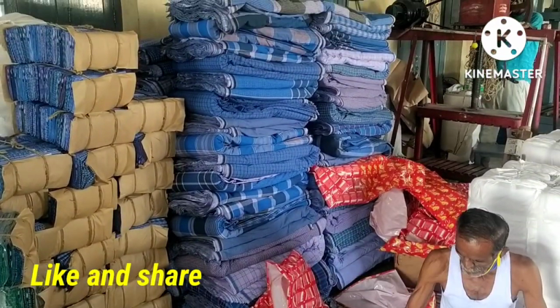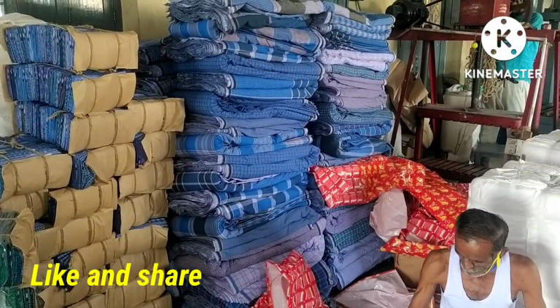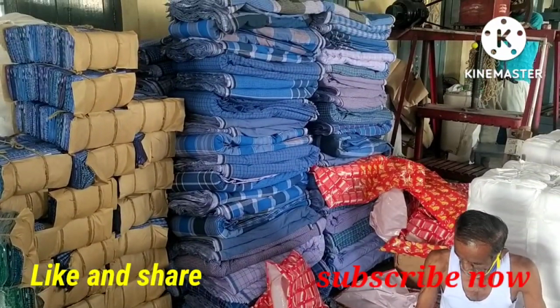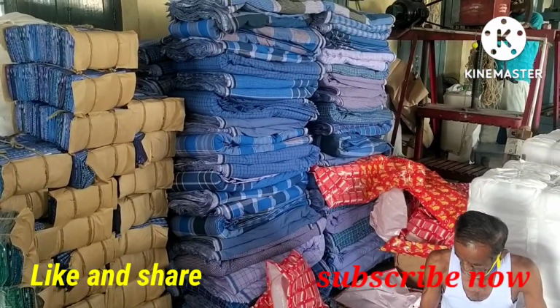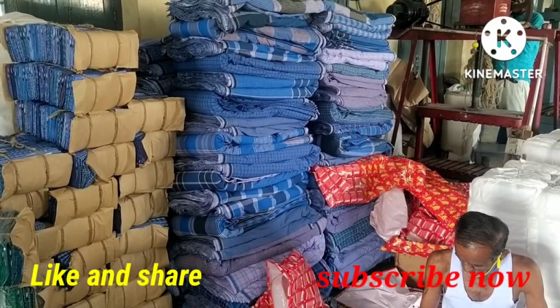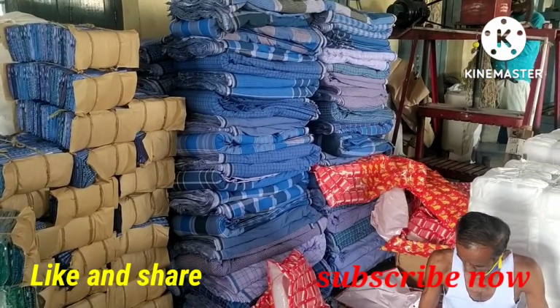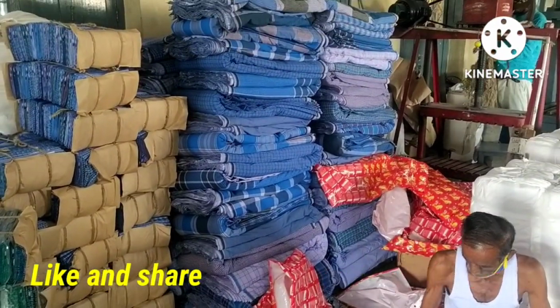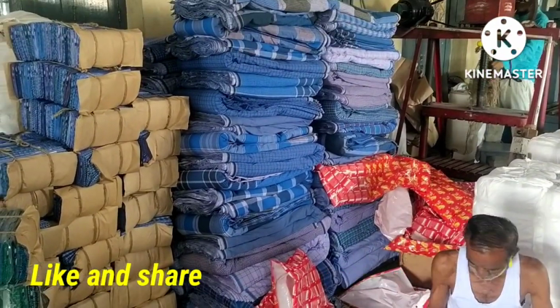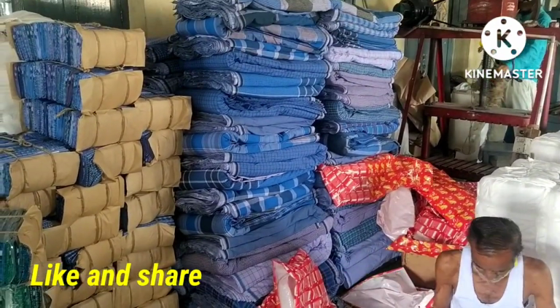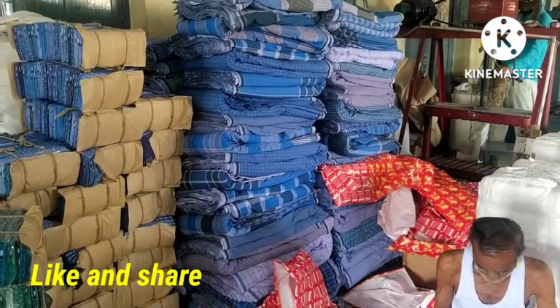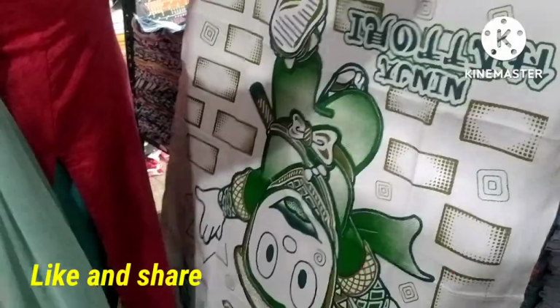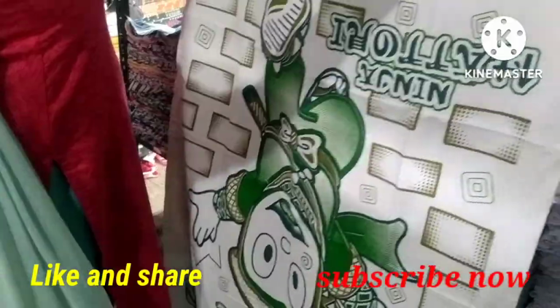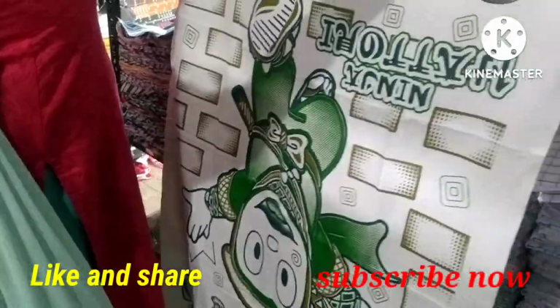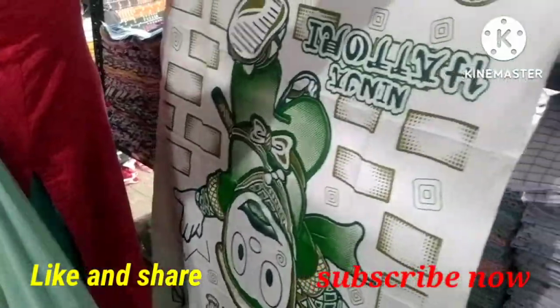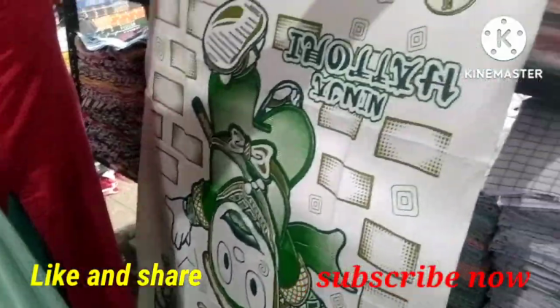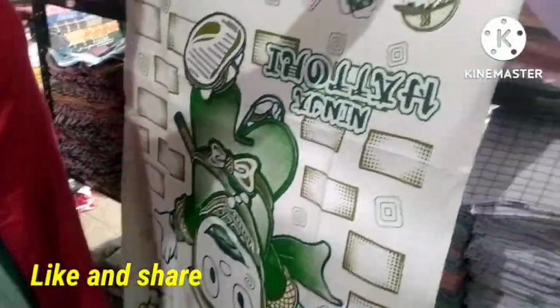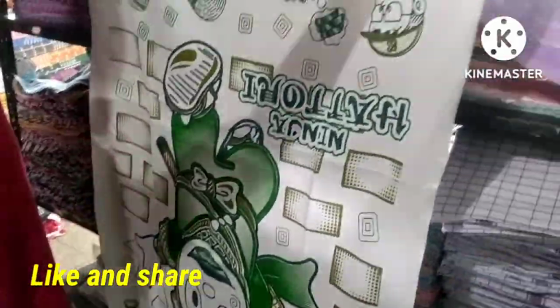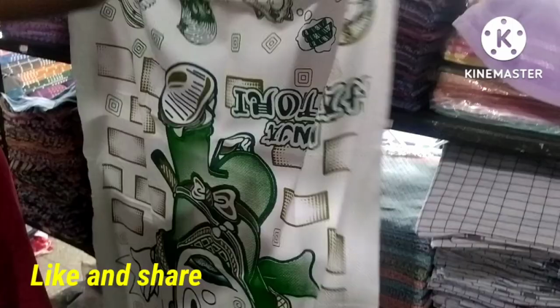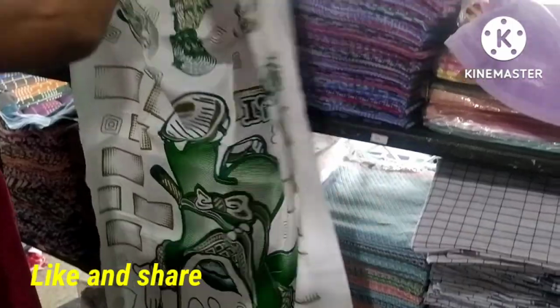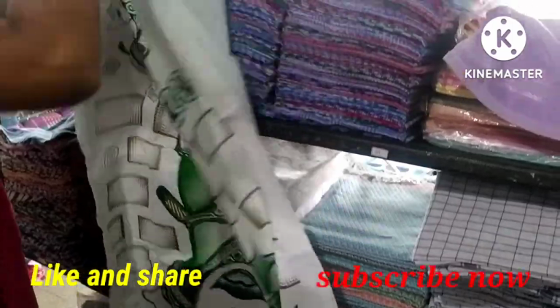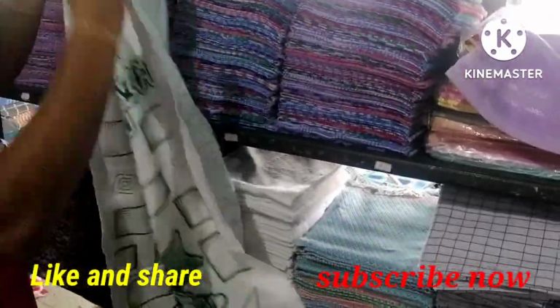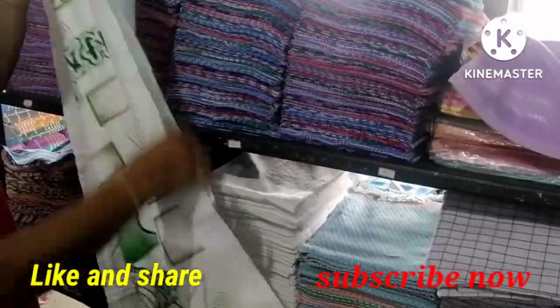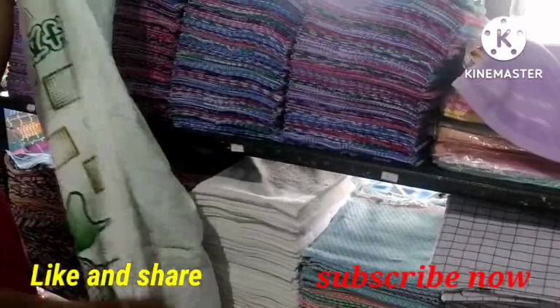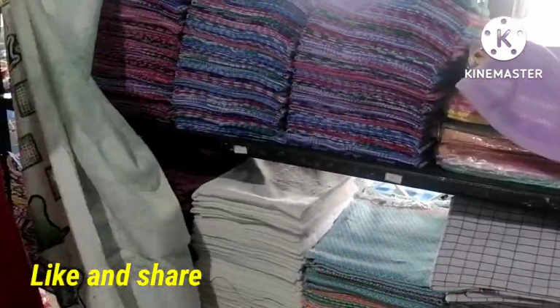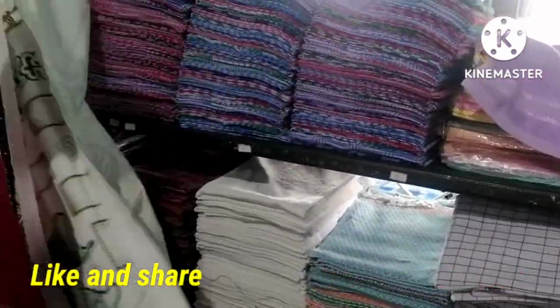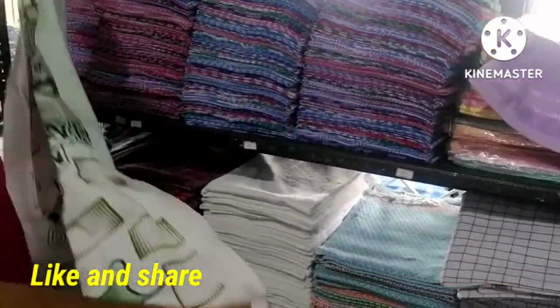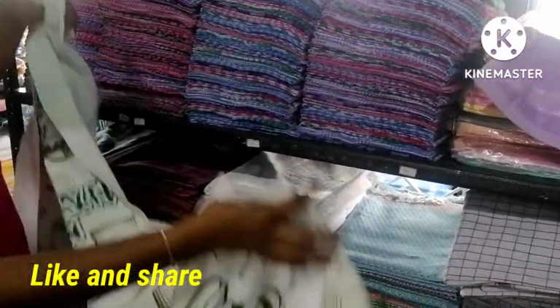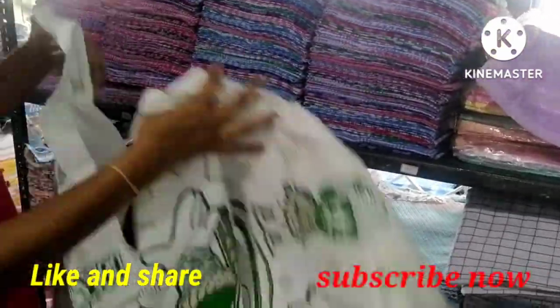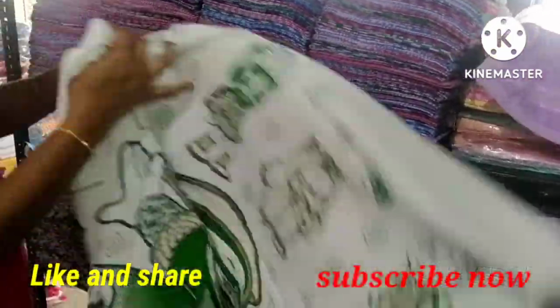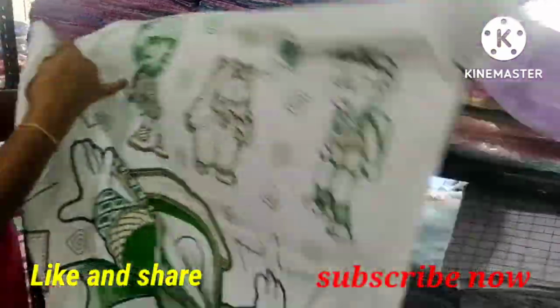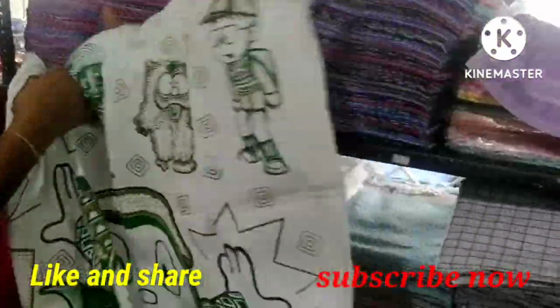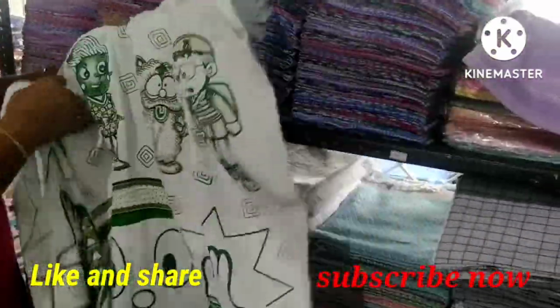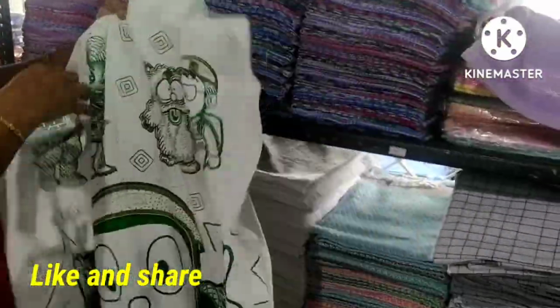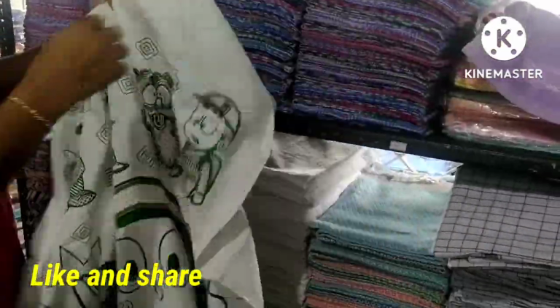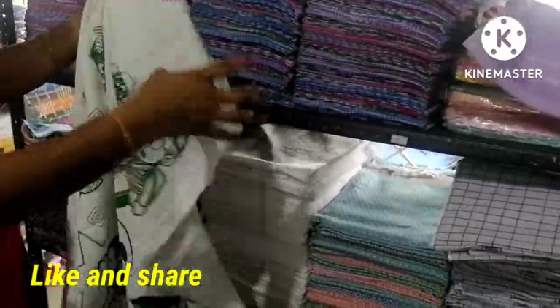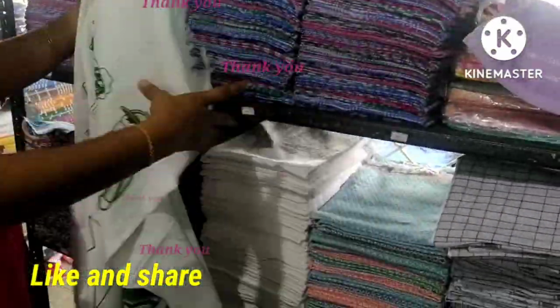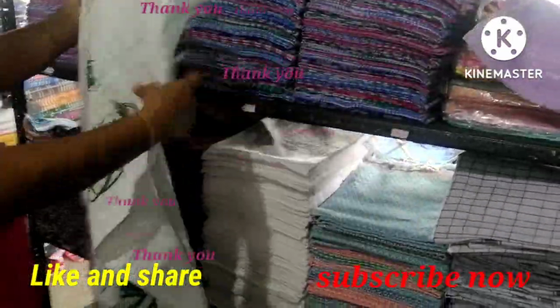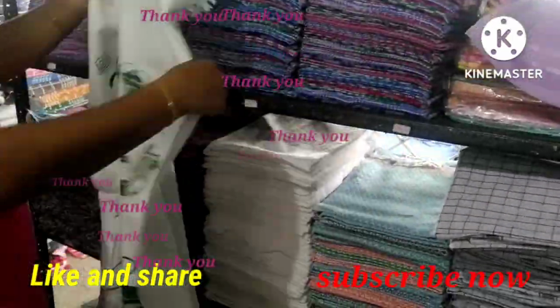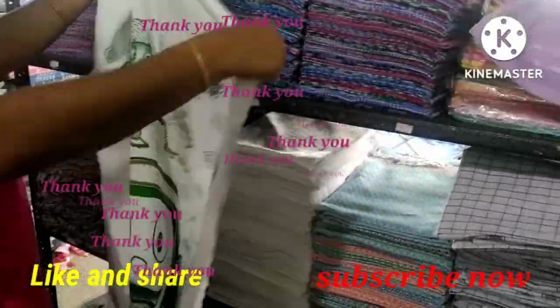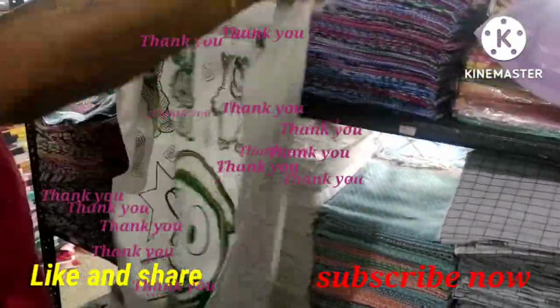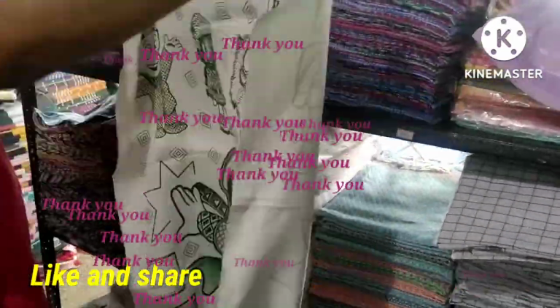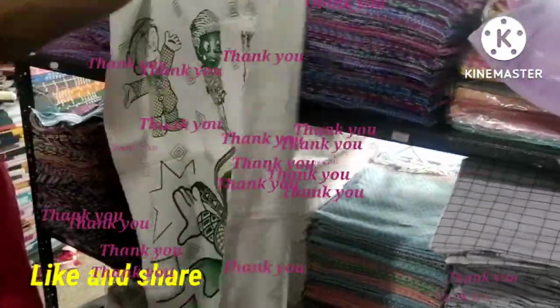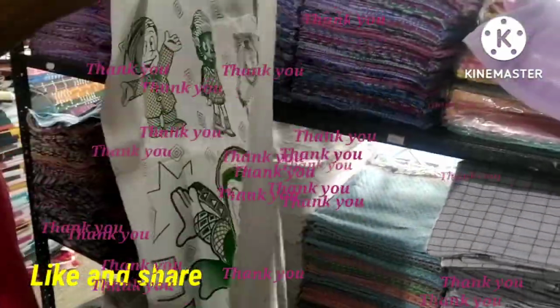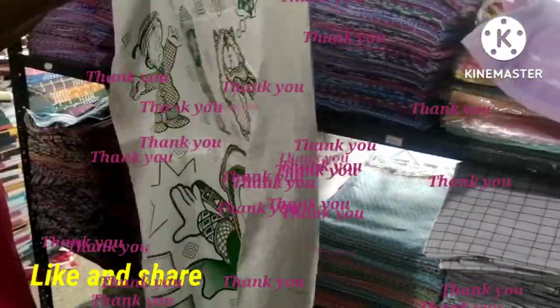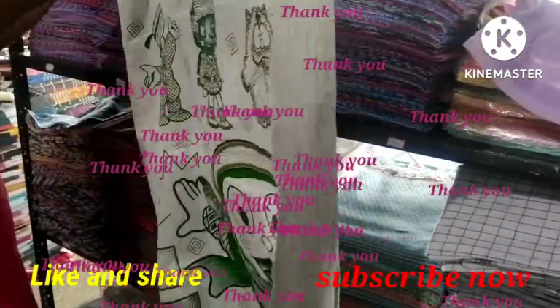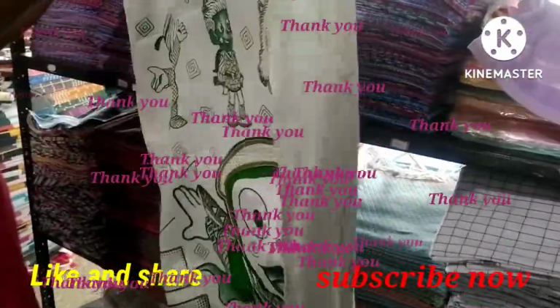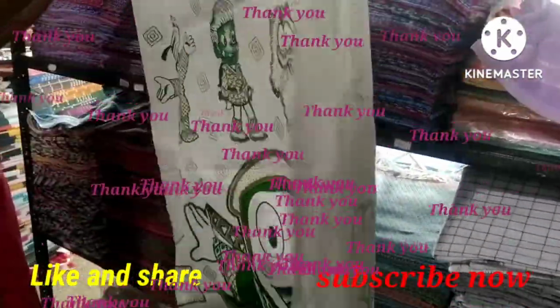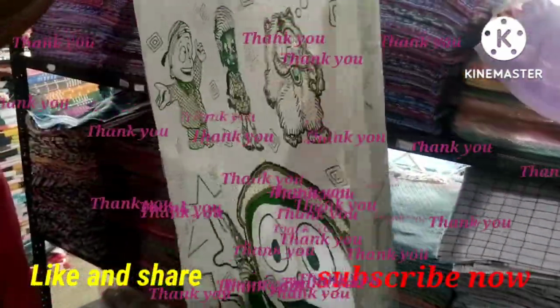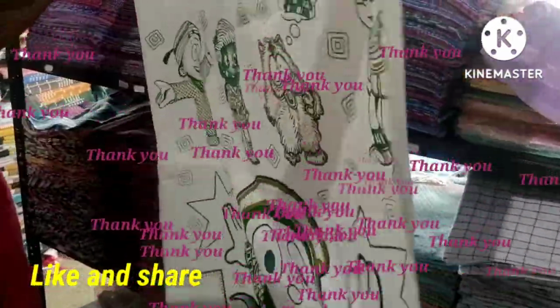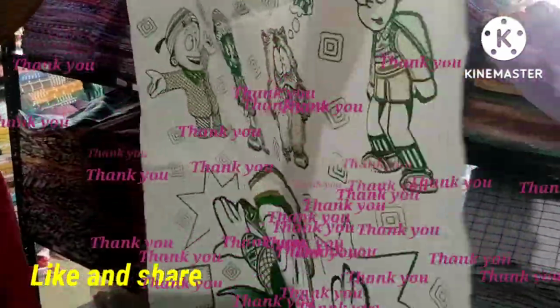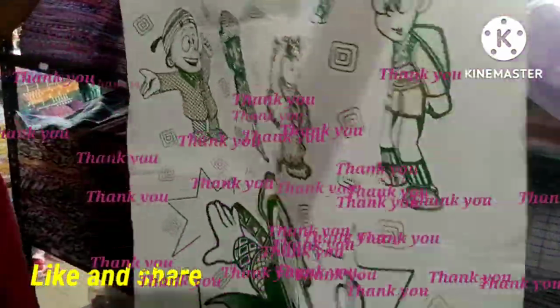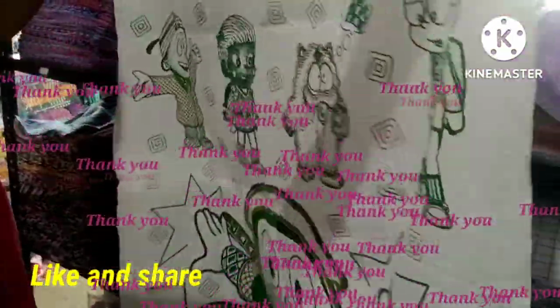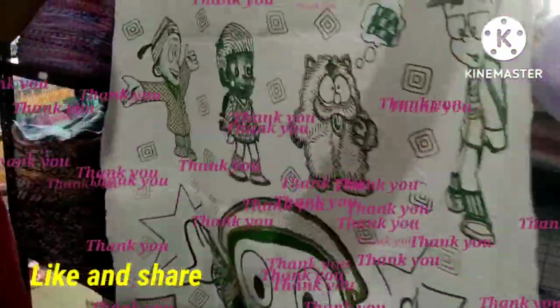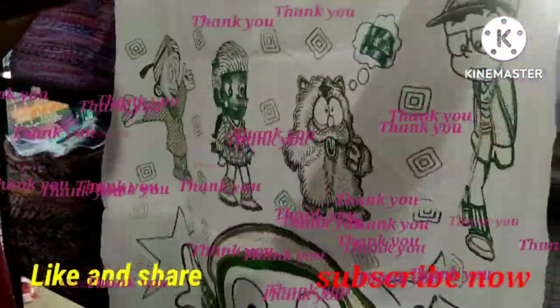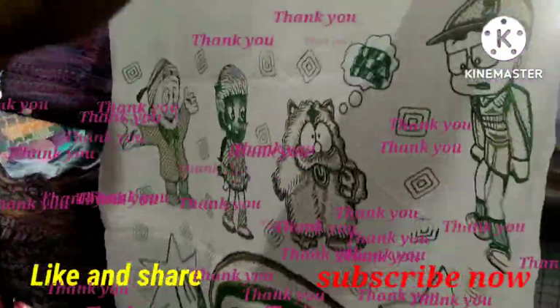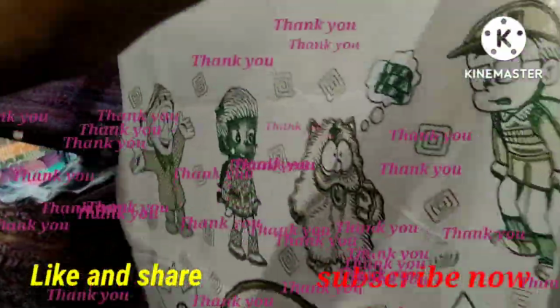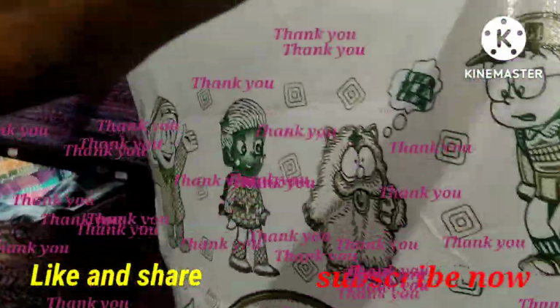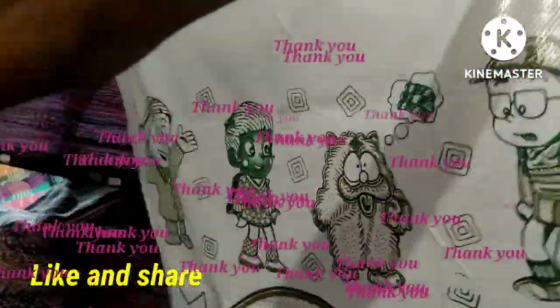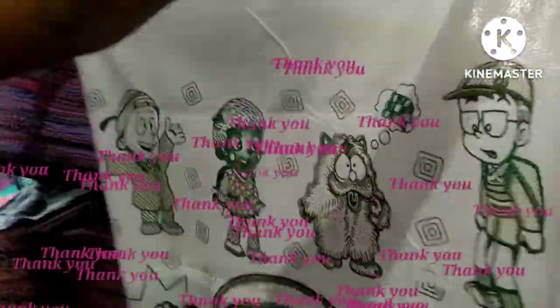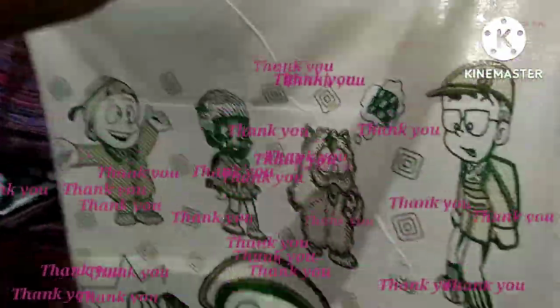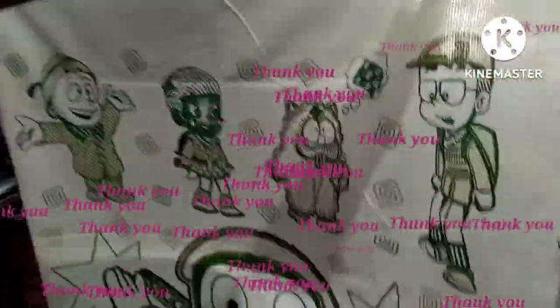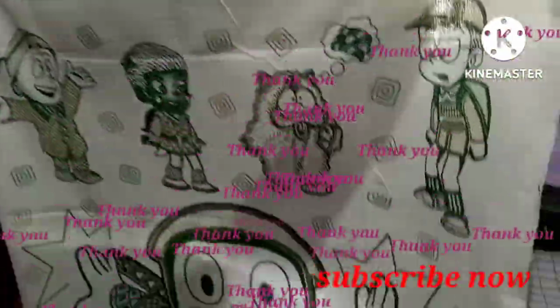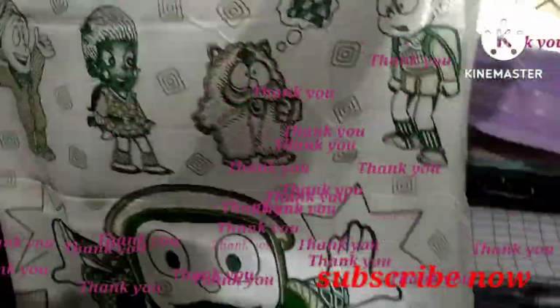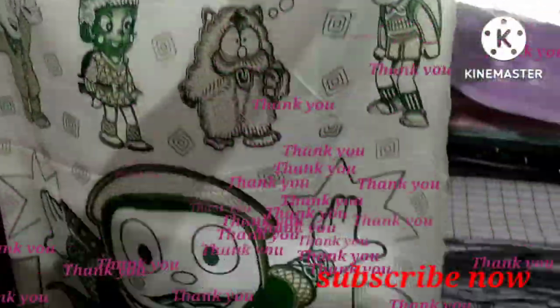Okay friends, please like and share, and subscribe. Thank you.